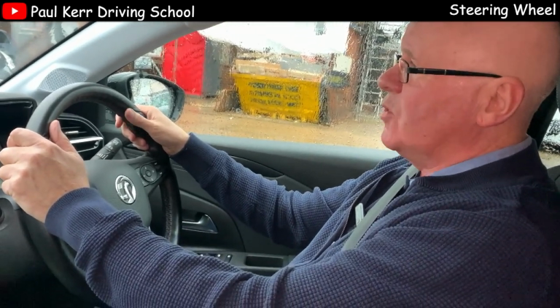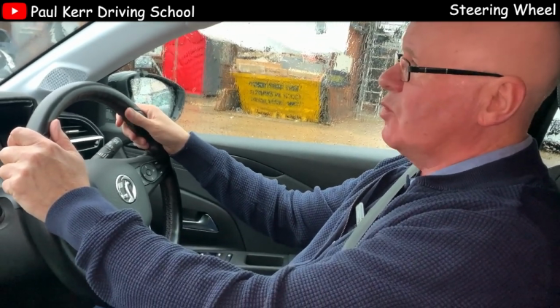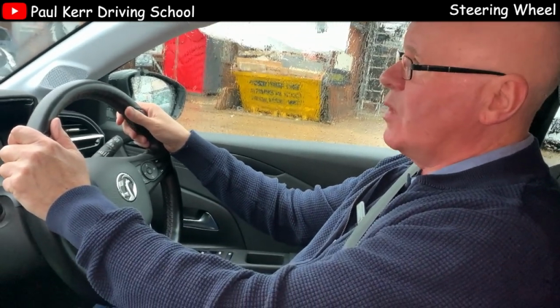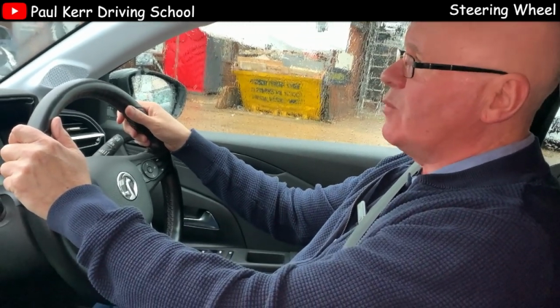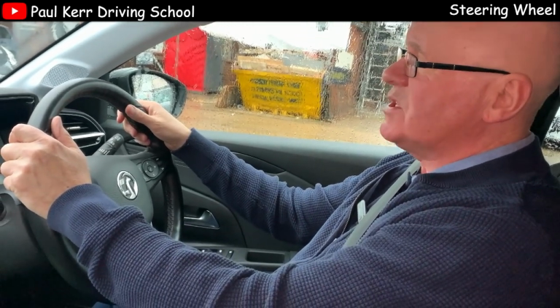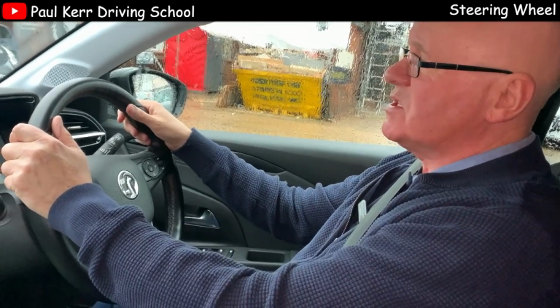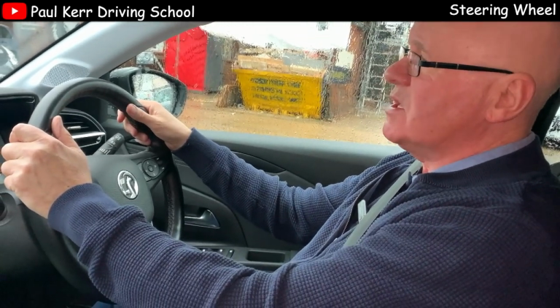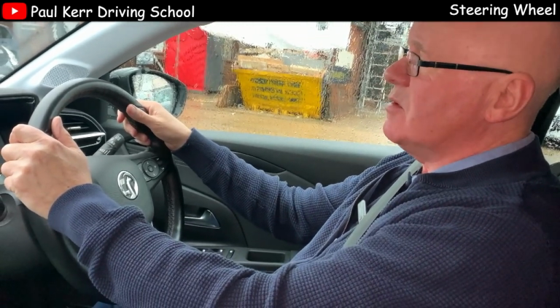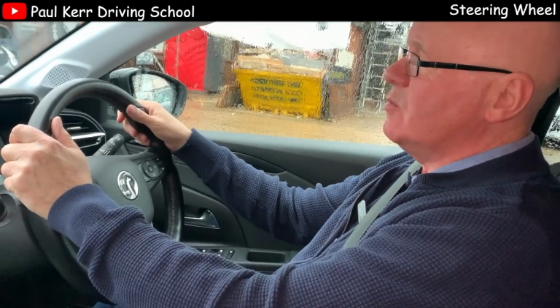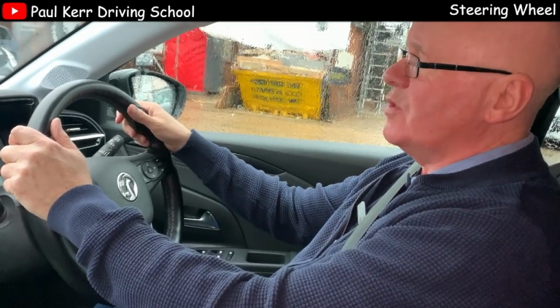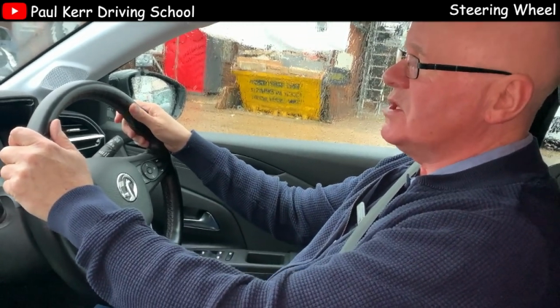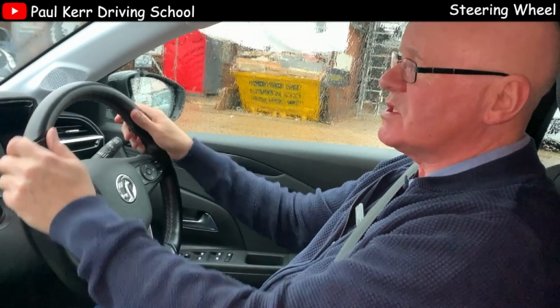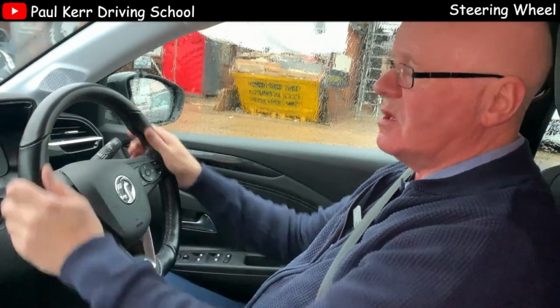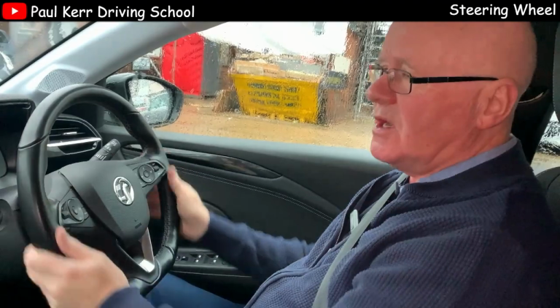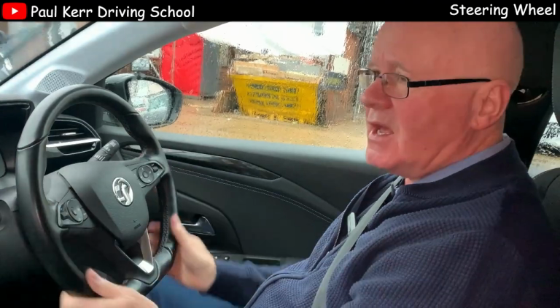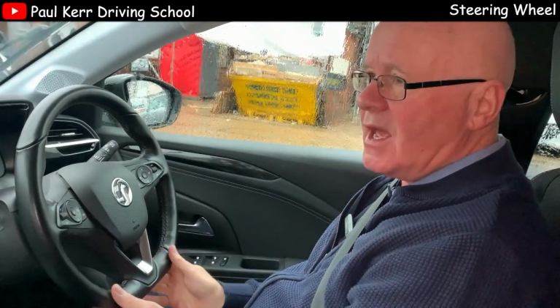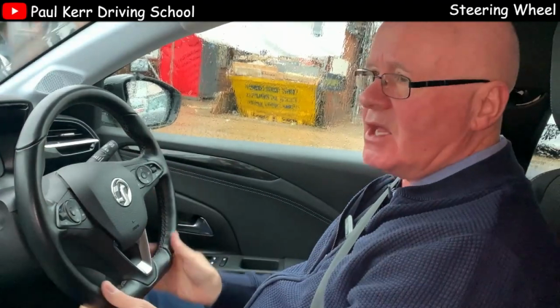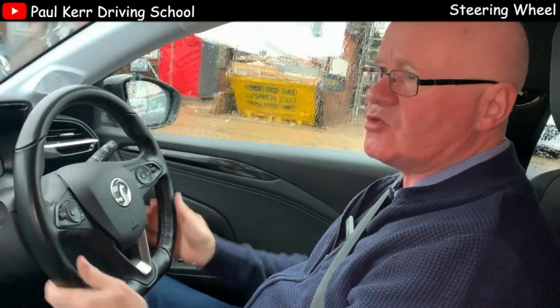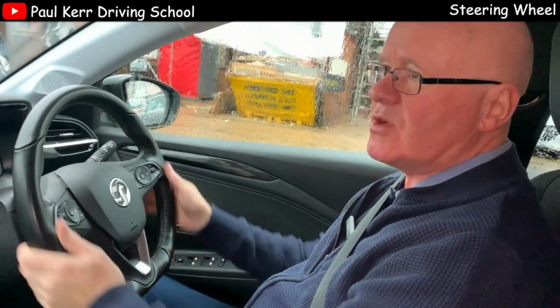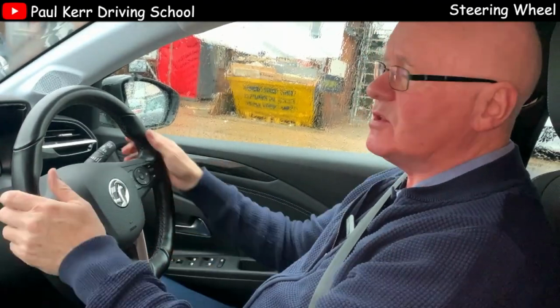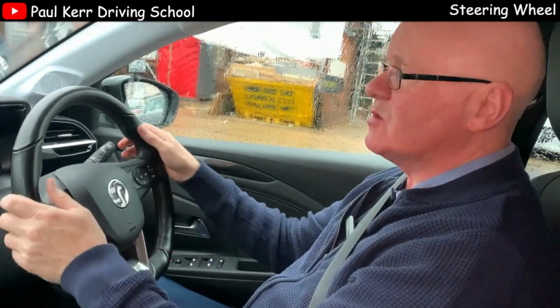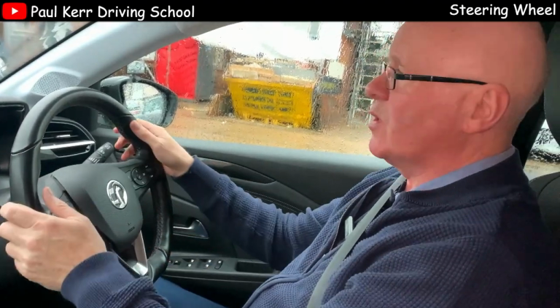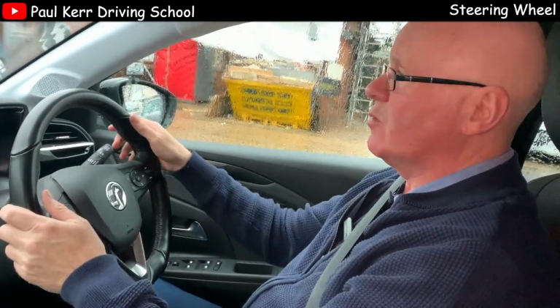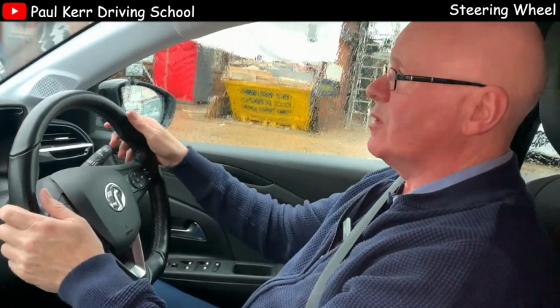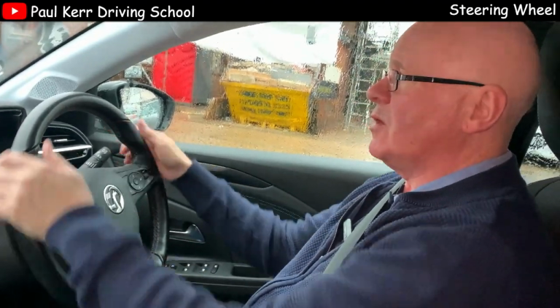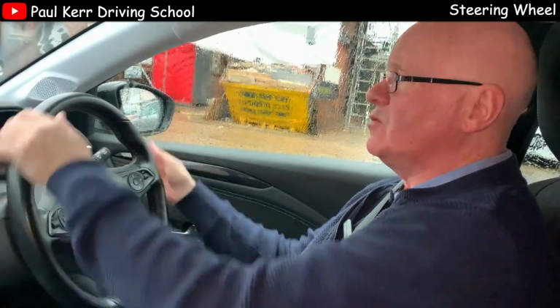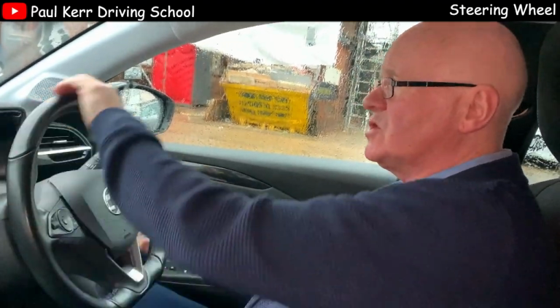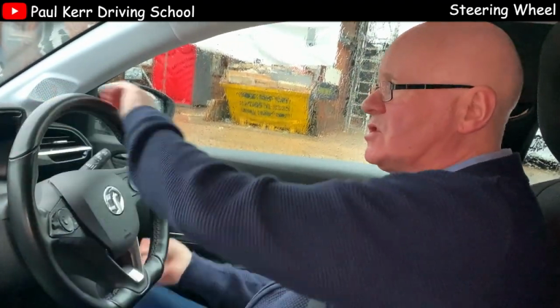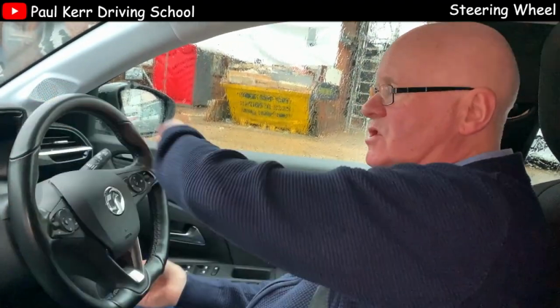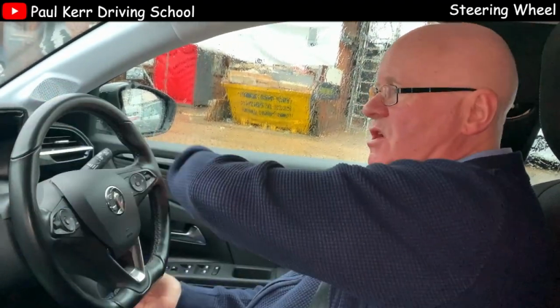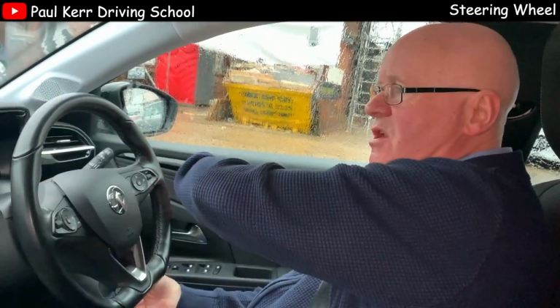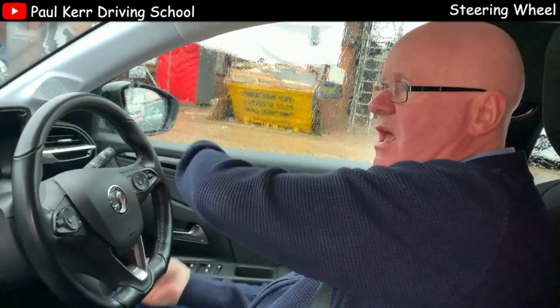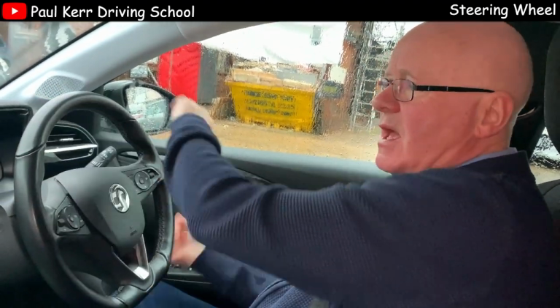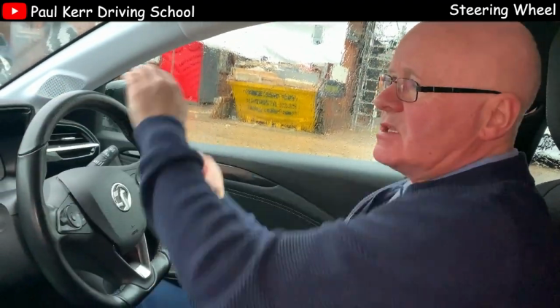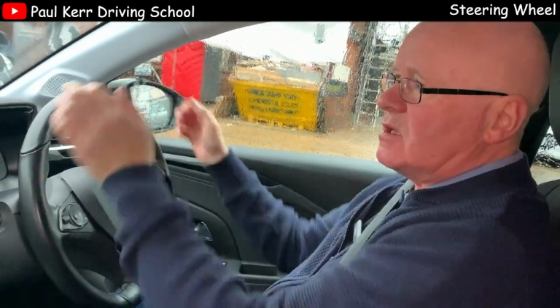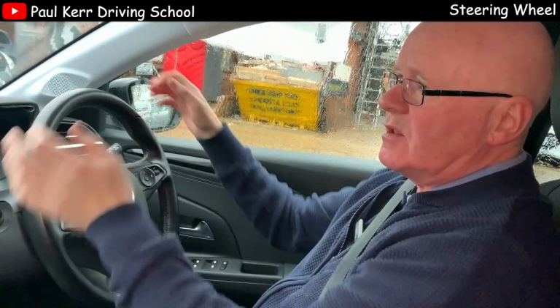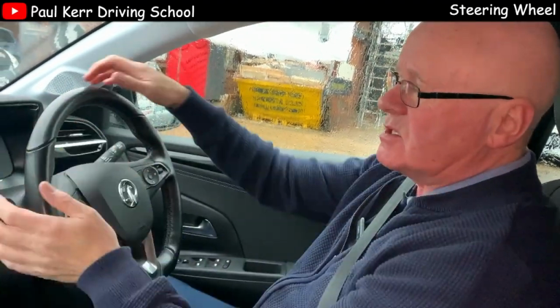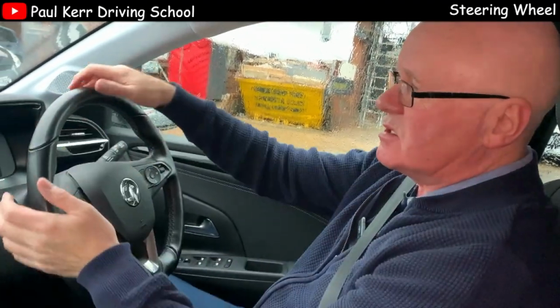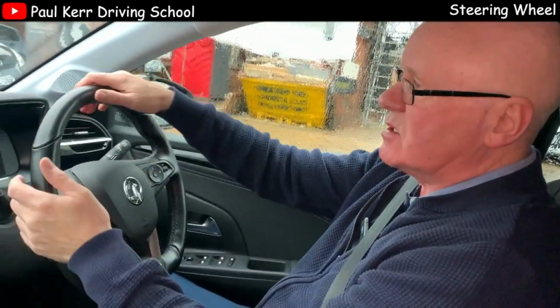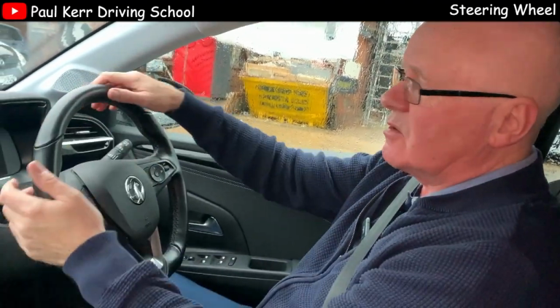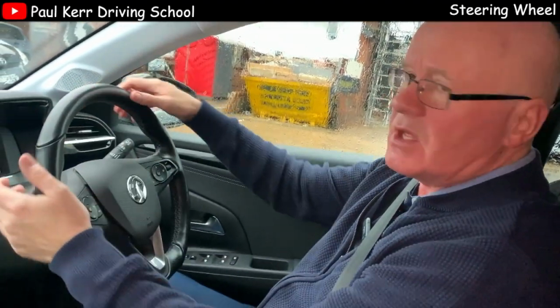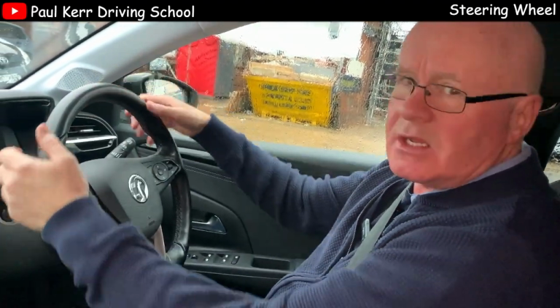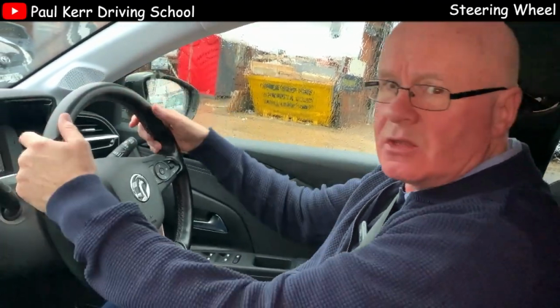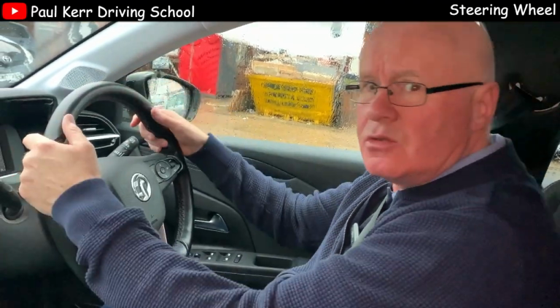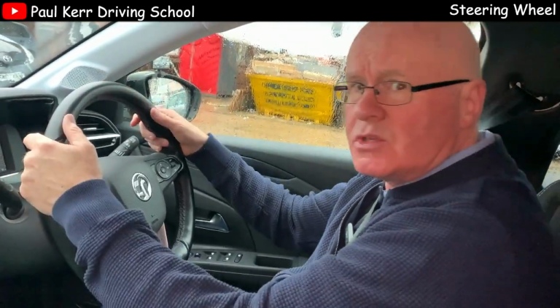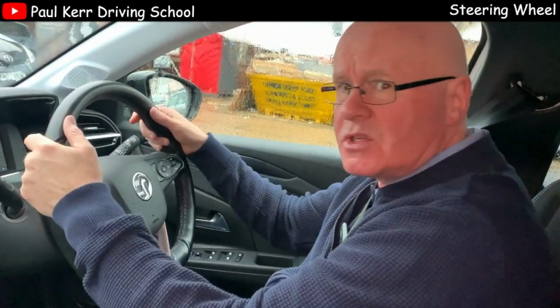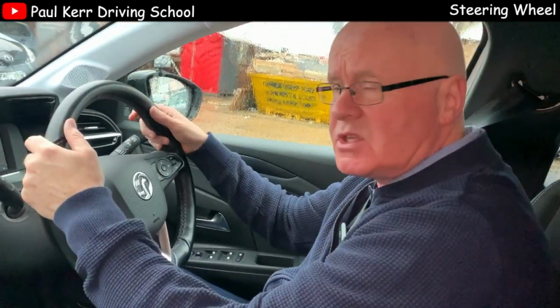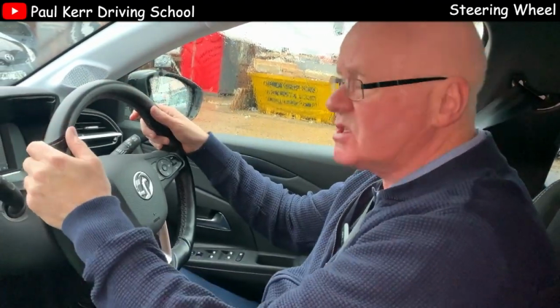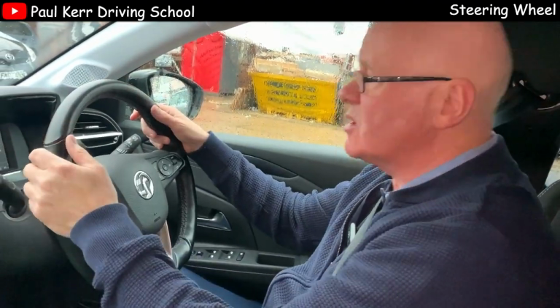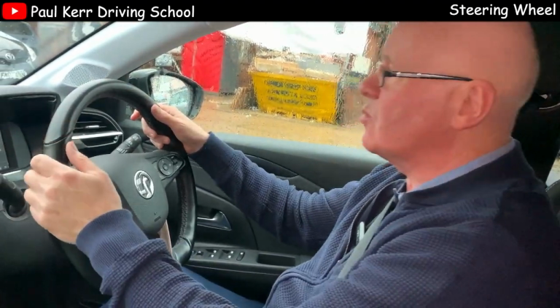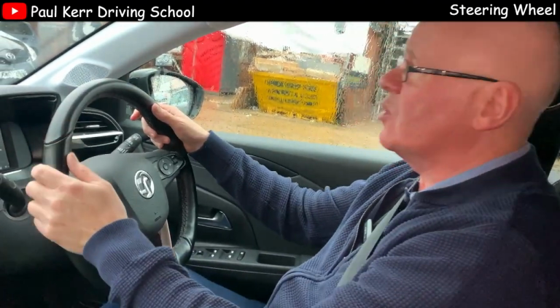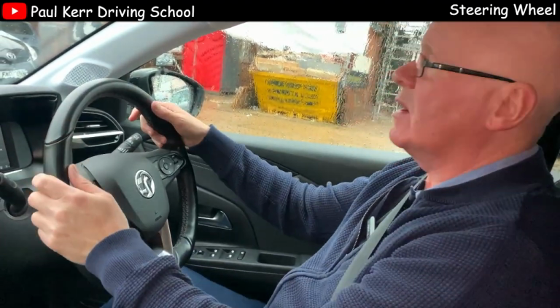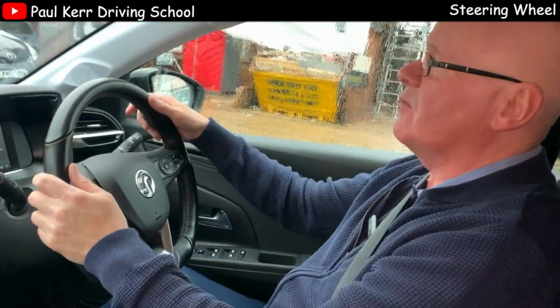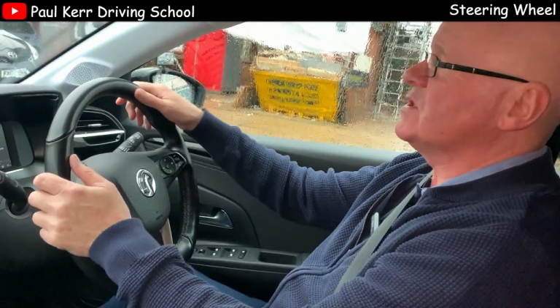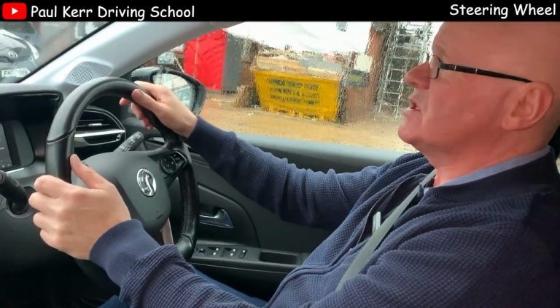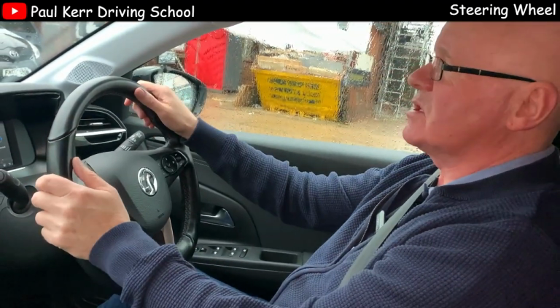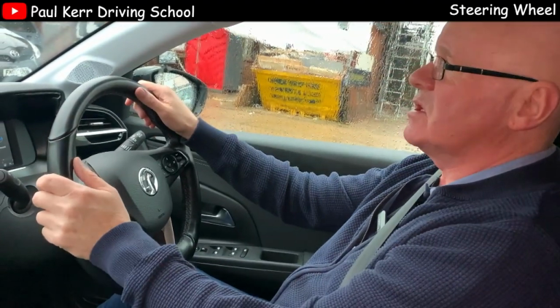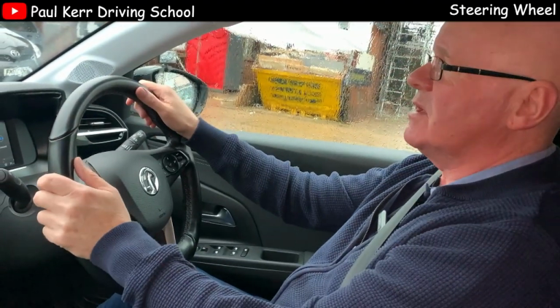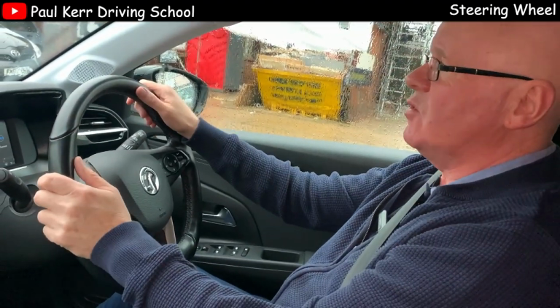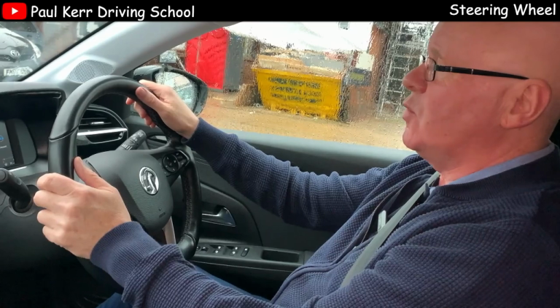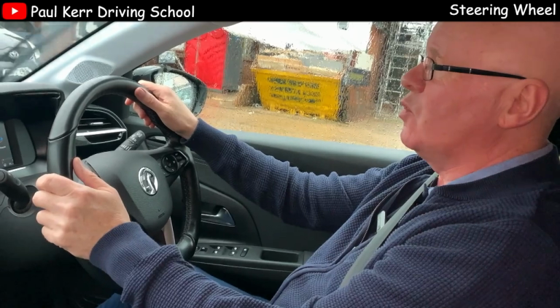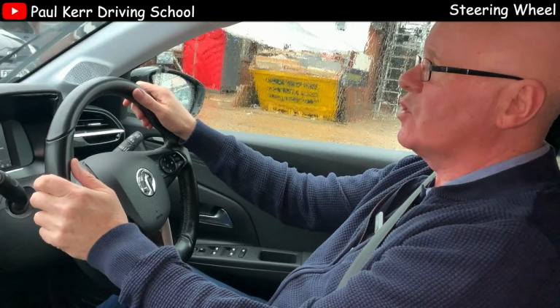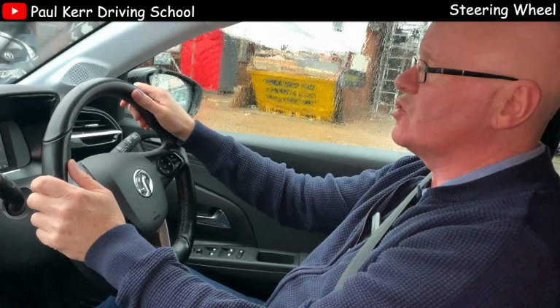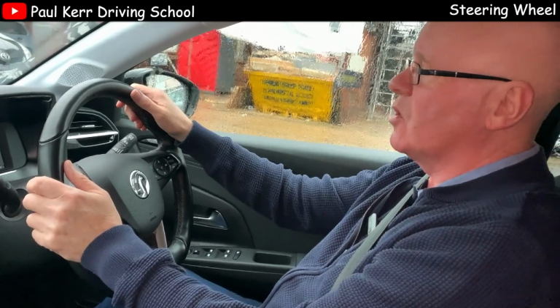When we're steering, we slide our hands around the wheel. We won't just turn our hands like this as though they're glued to the steering wheel, otherwise that's going to give you poor control.